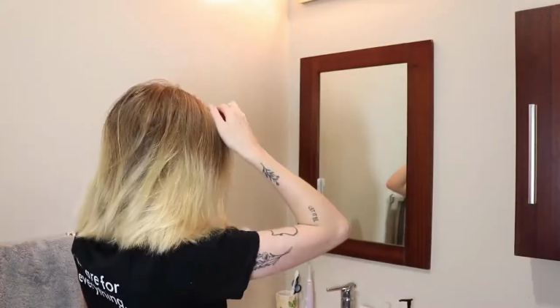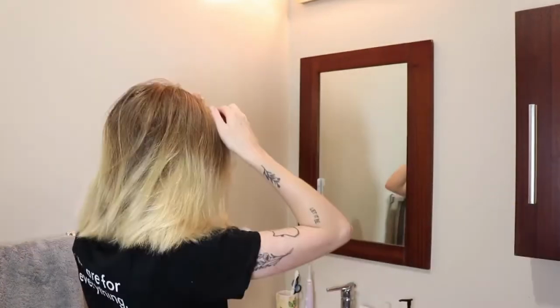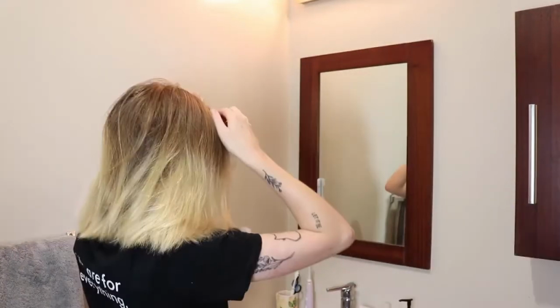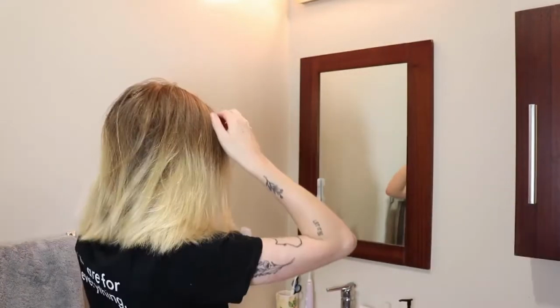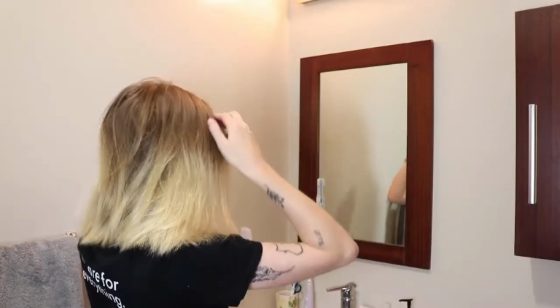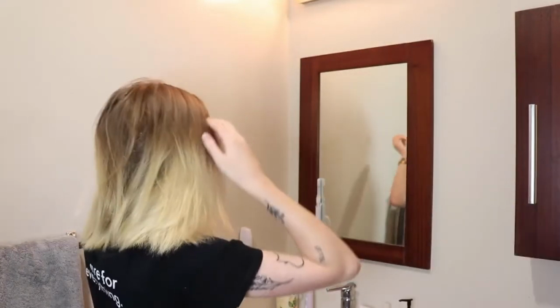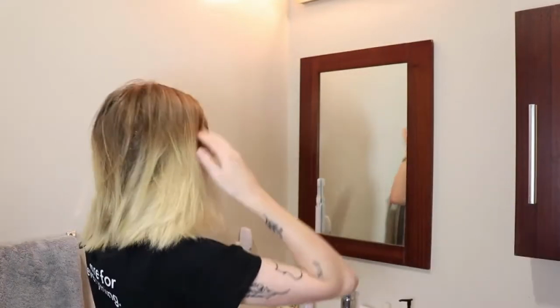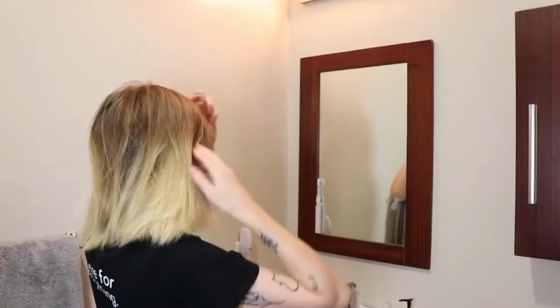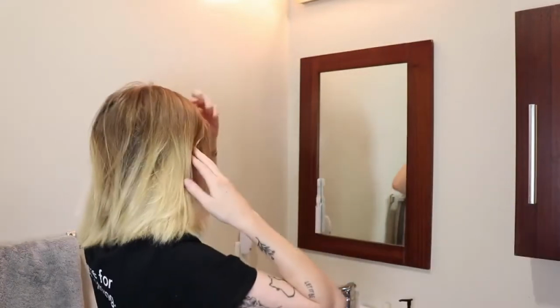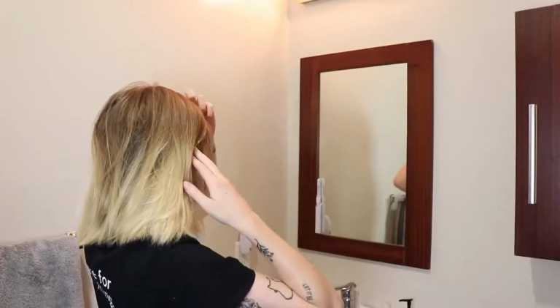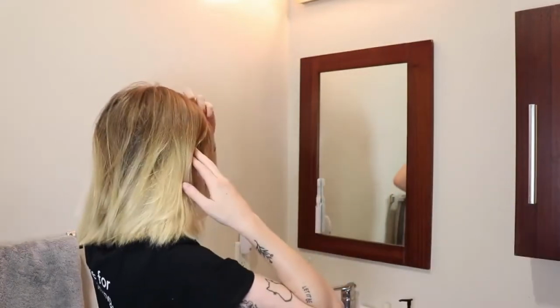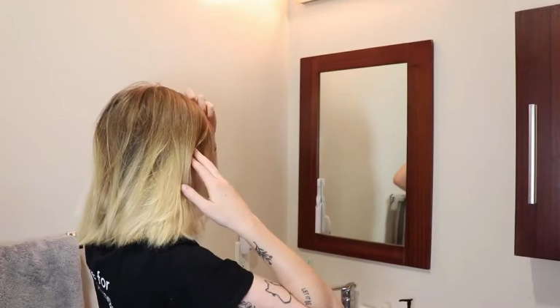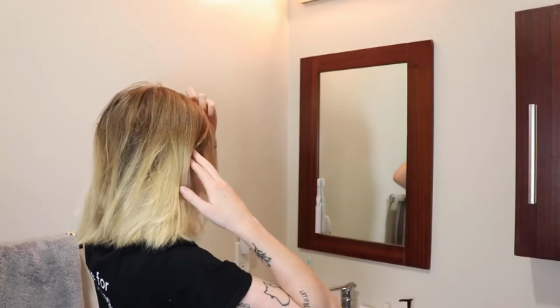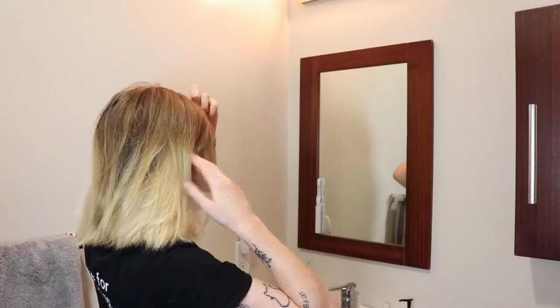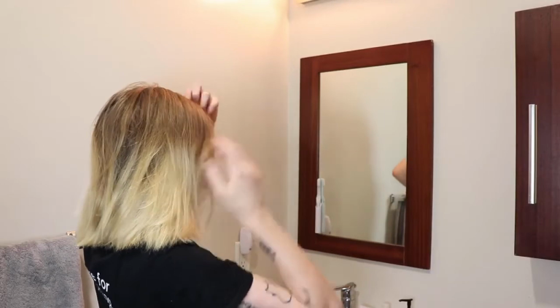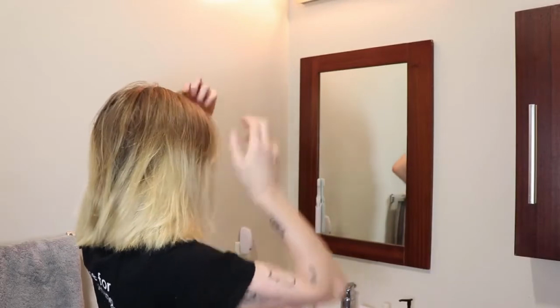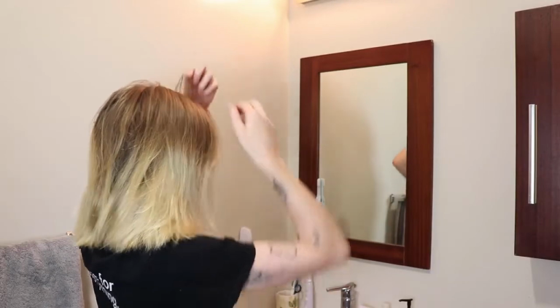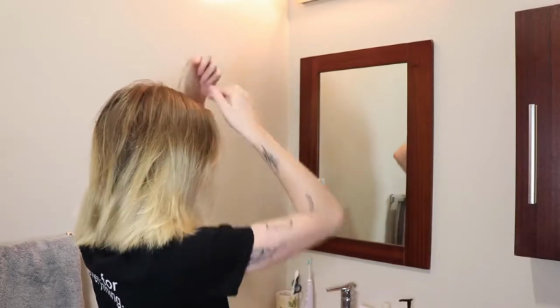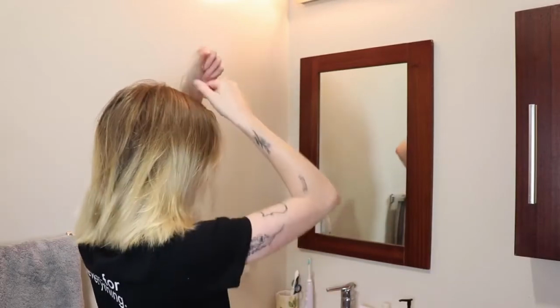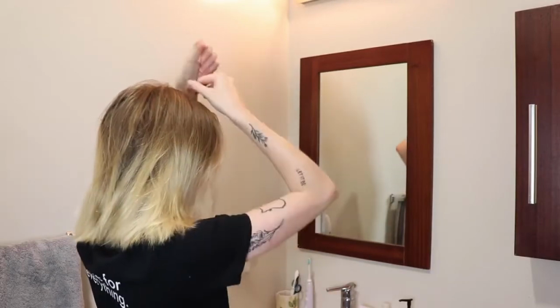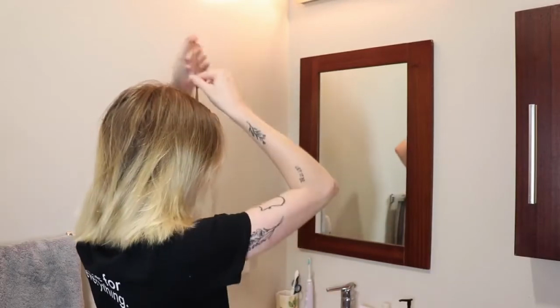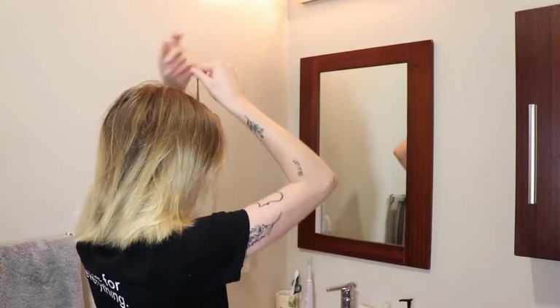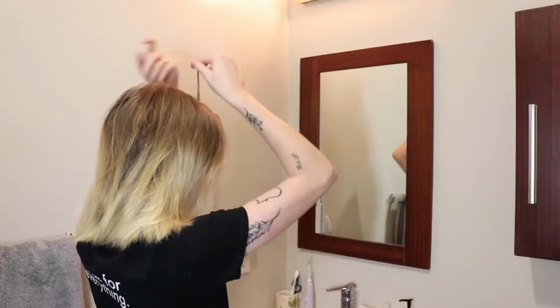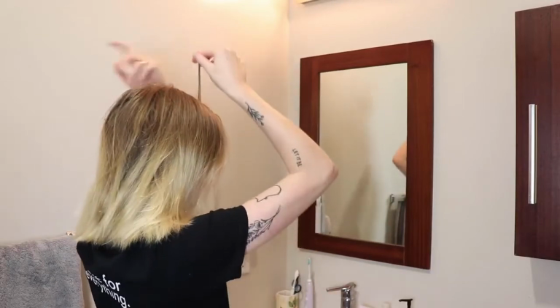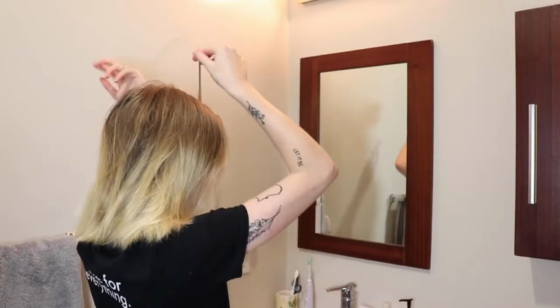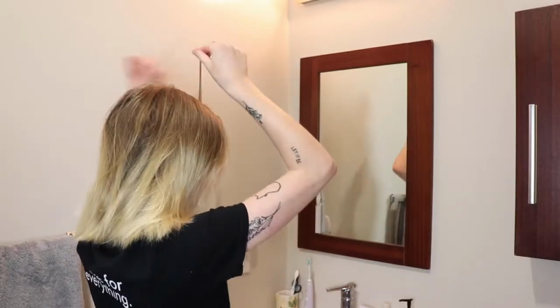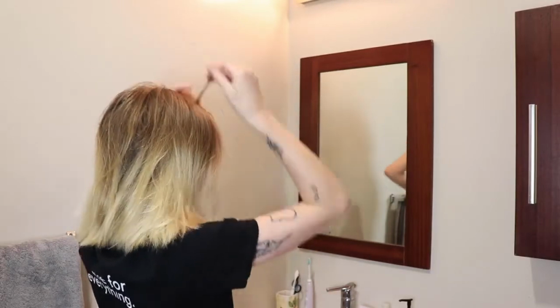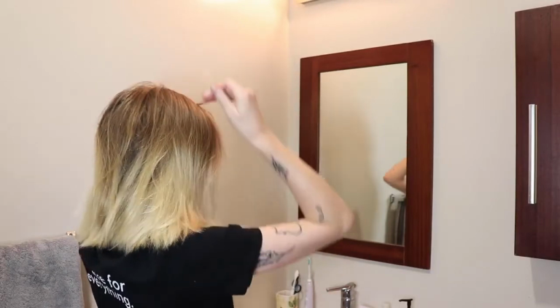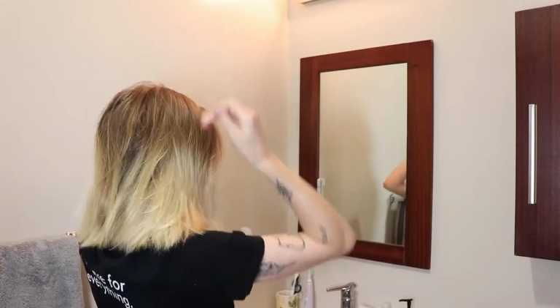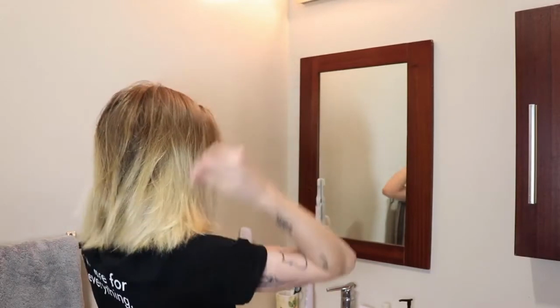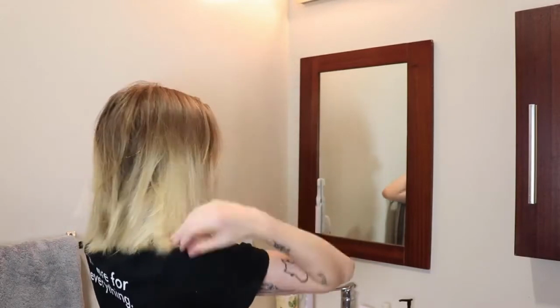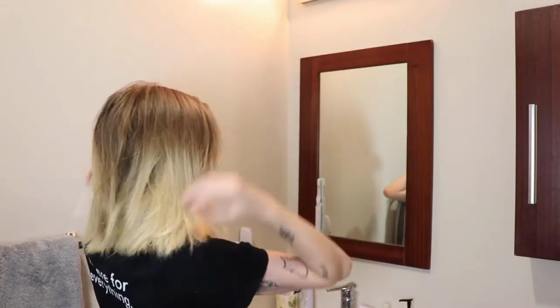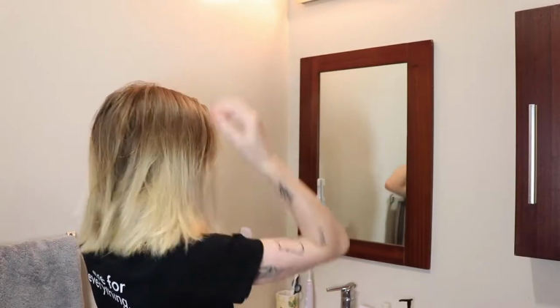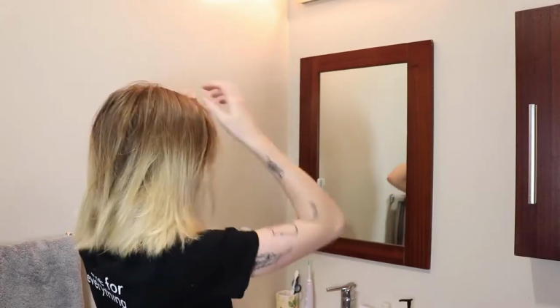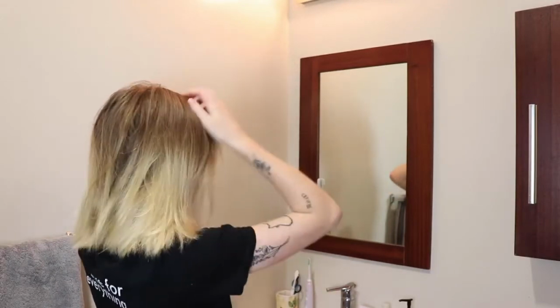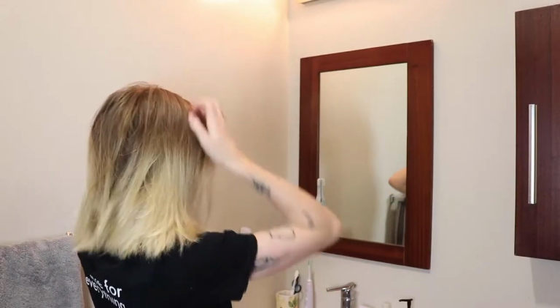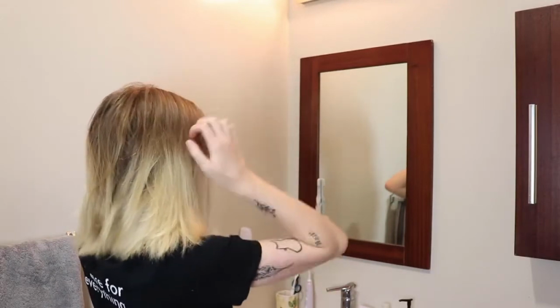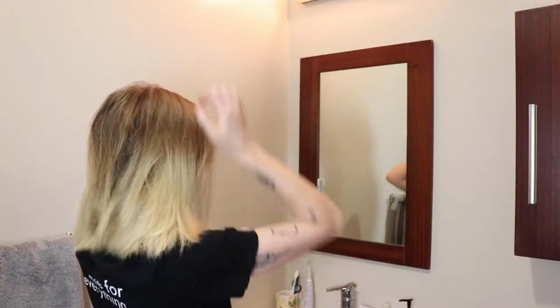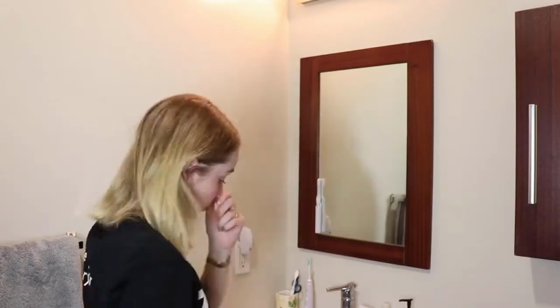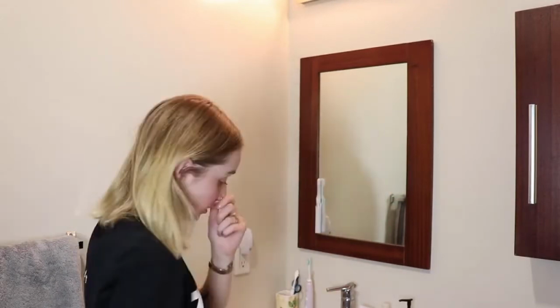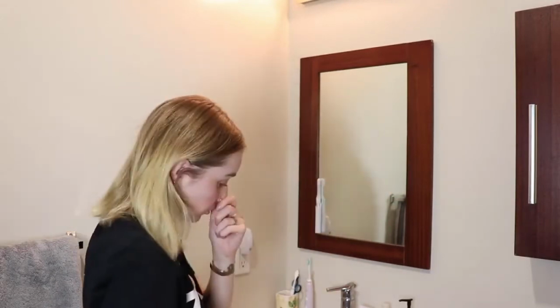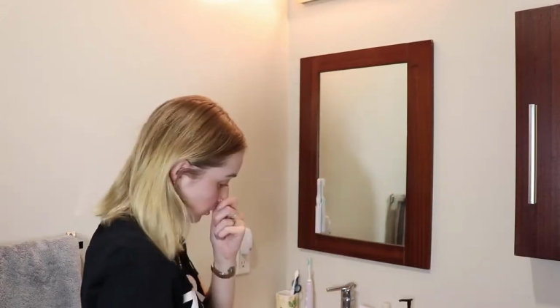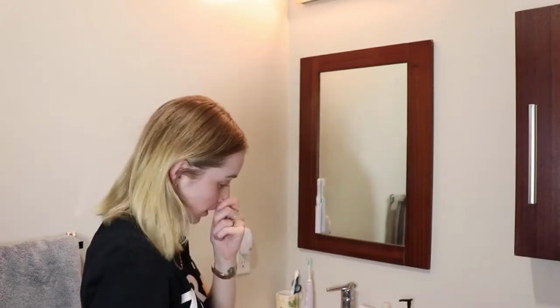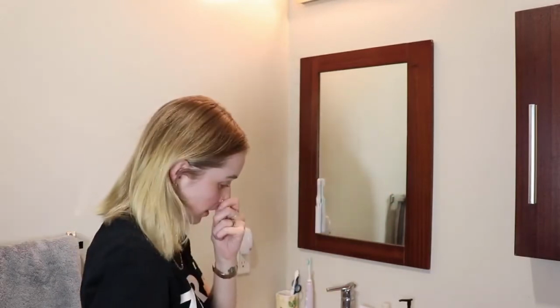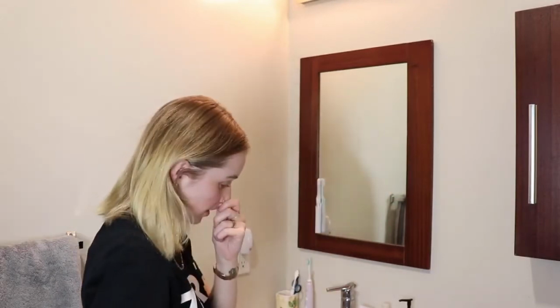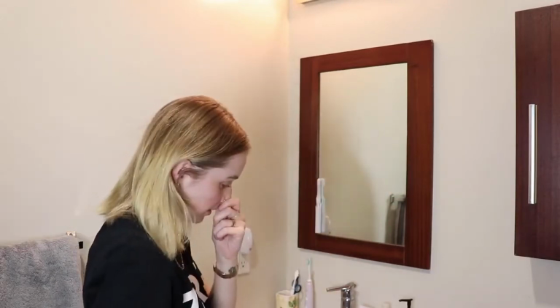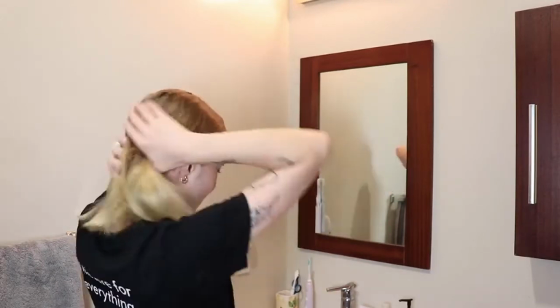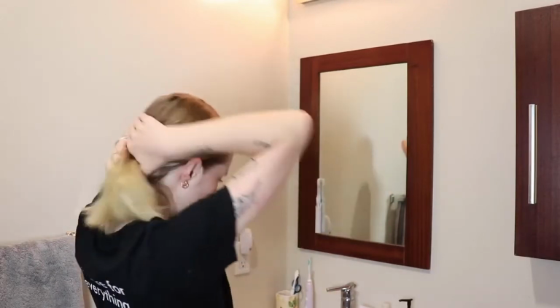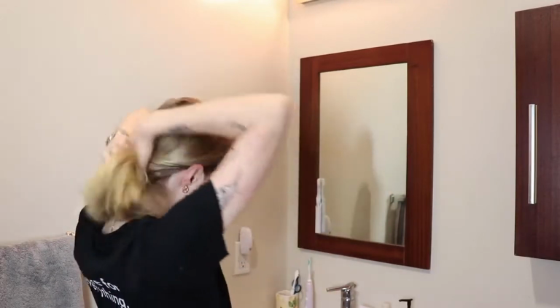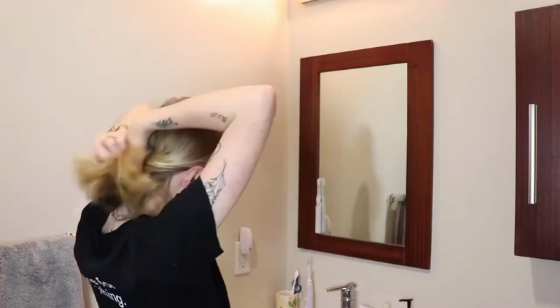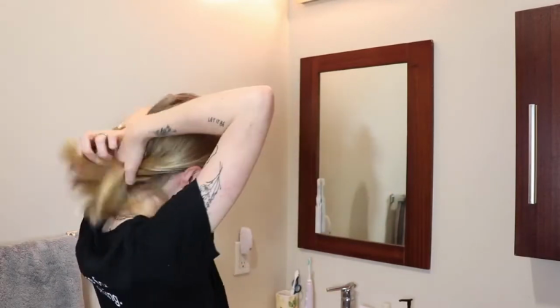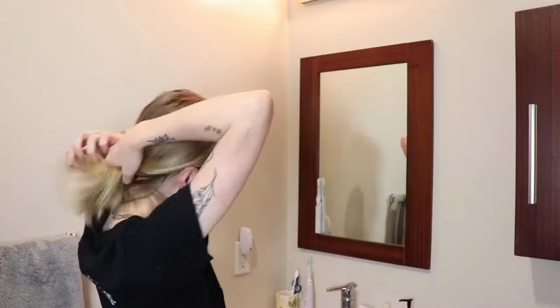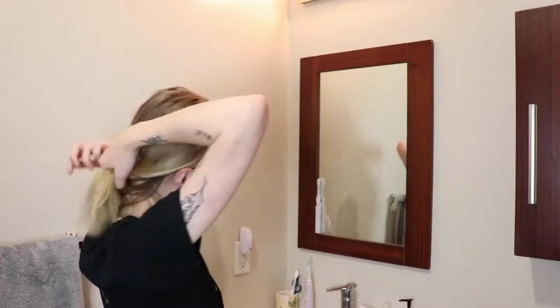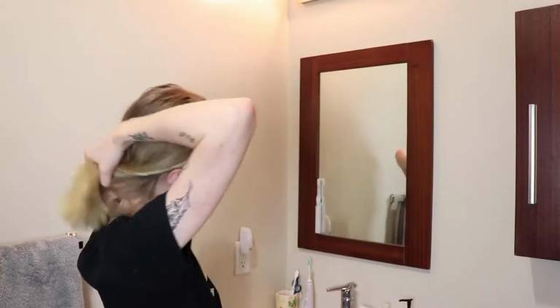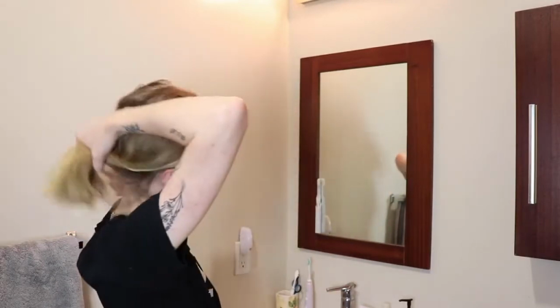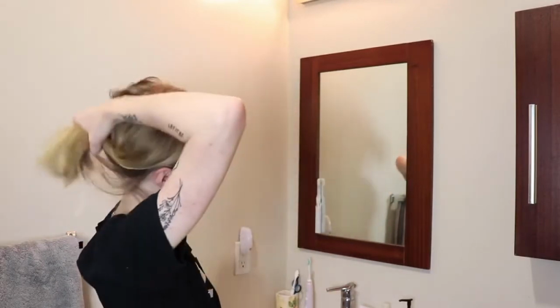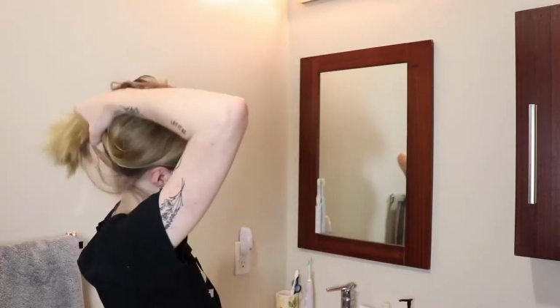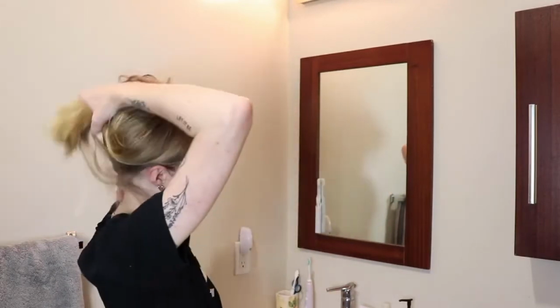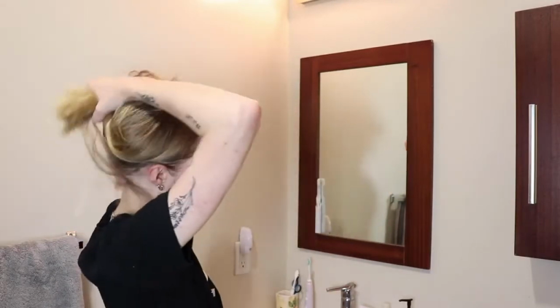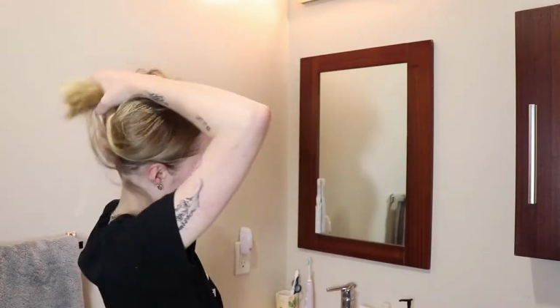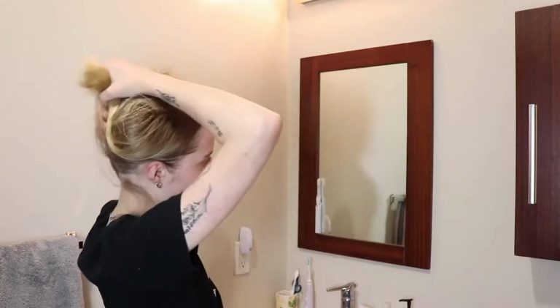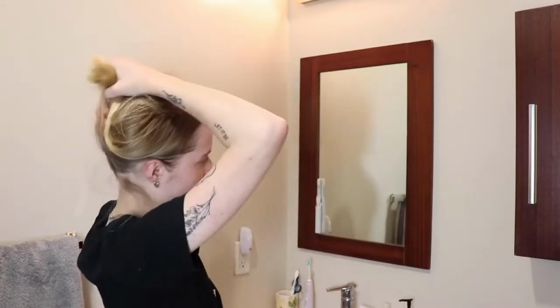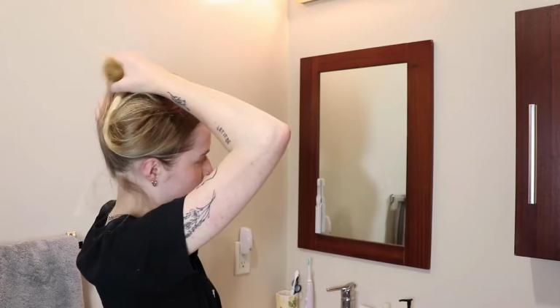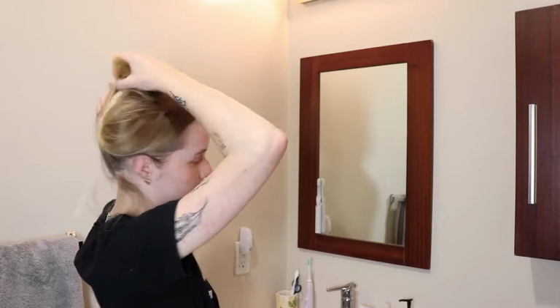Everyone seems to start from the top of their hair and work their way down, so let's try that — actually, no, I feel like I should start with the bottom.